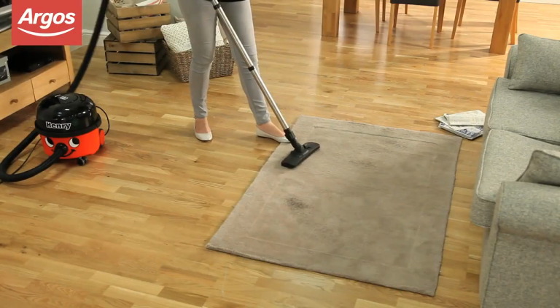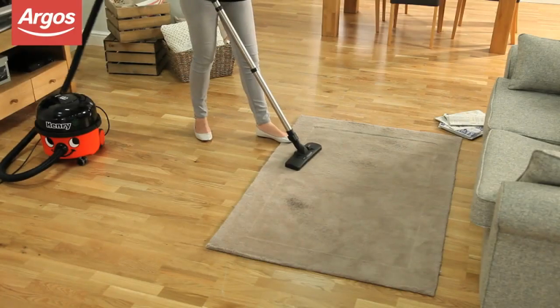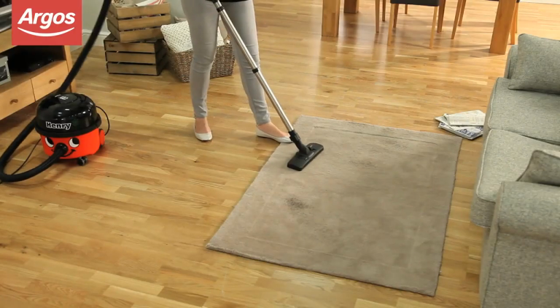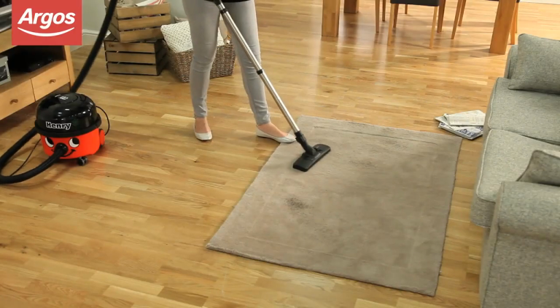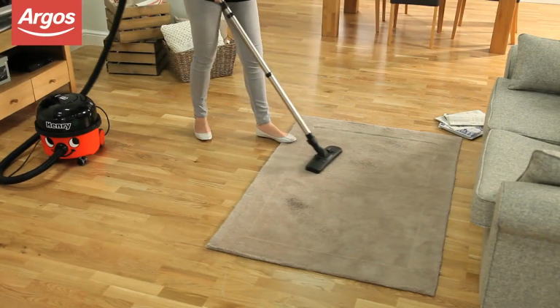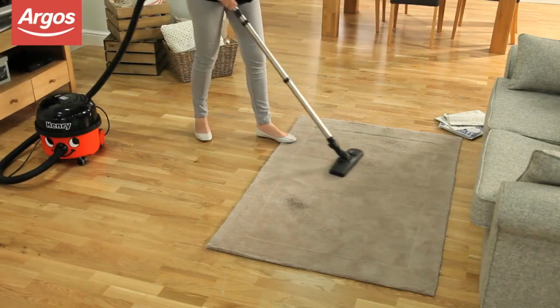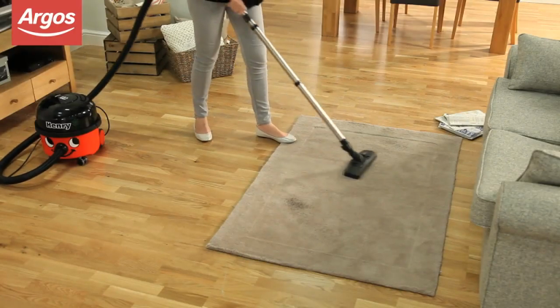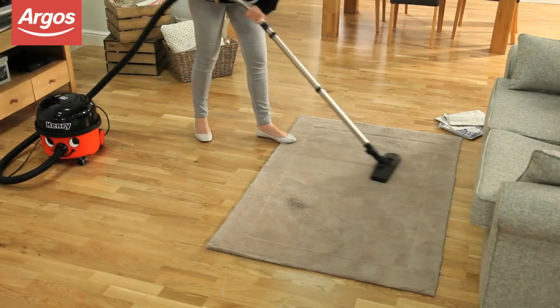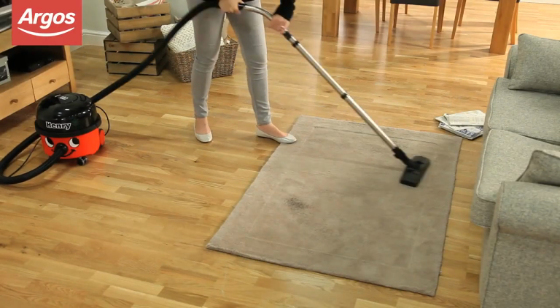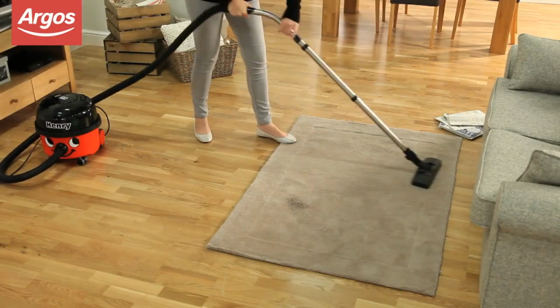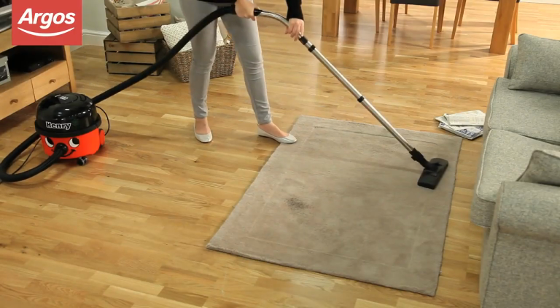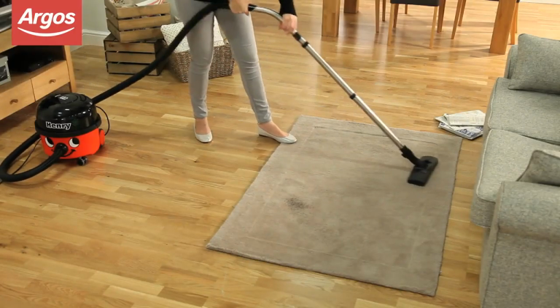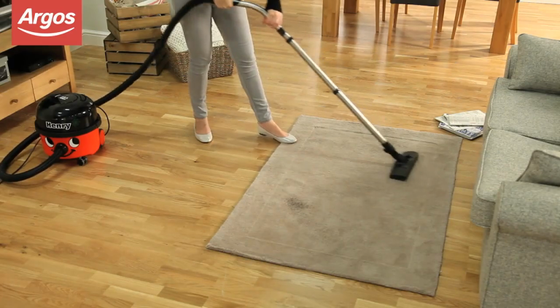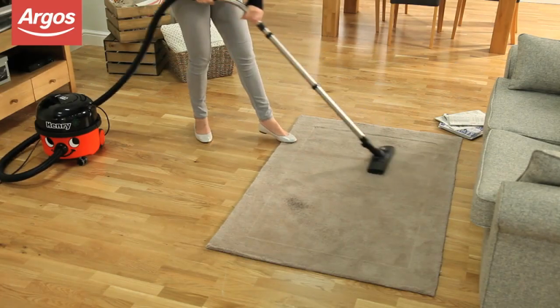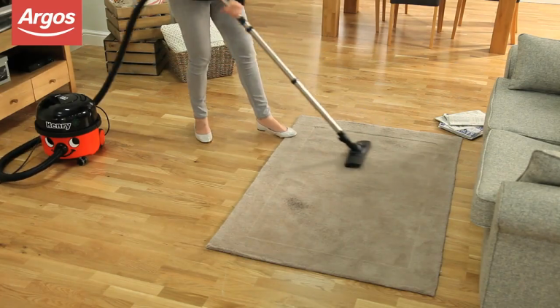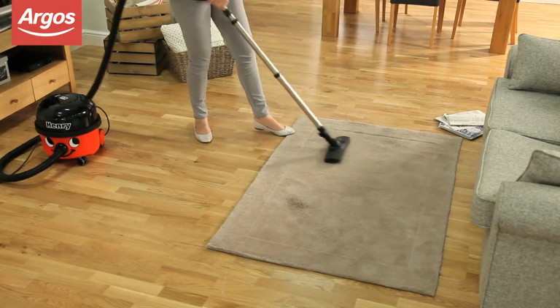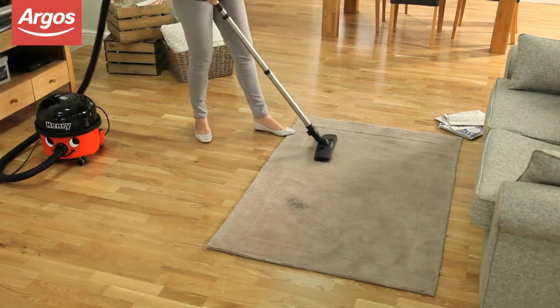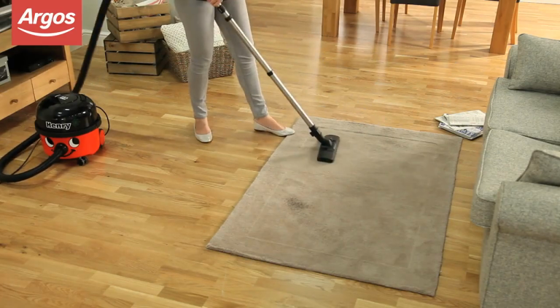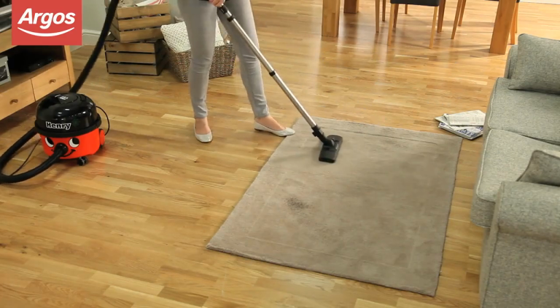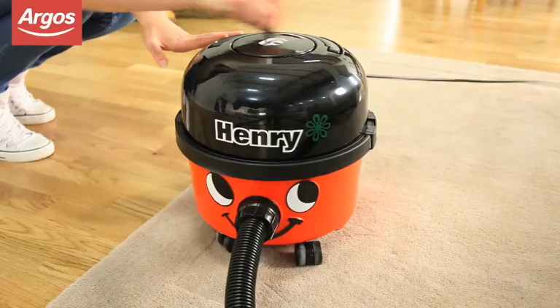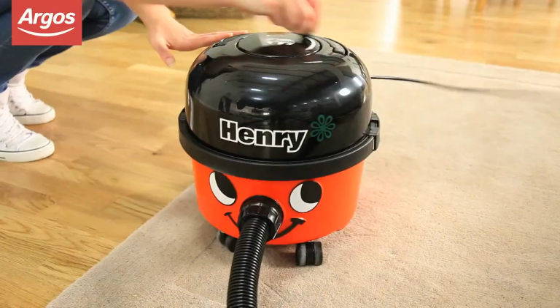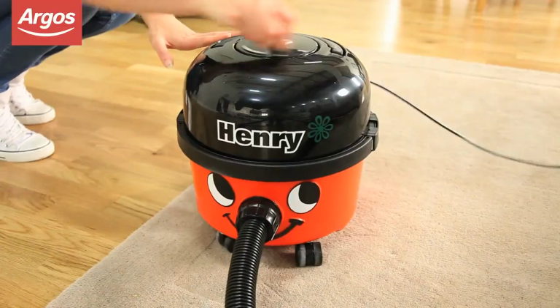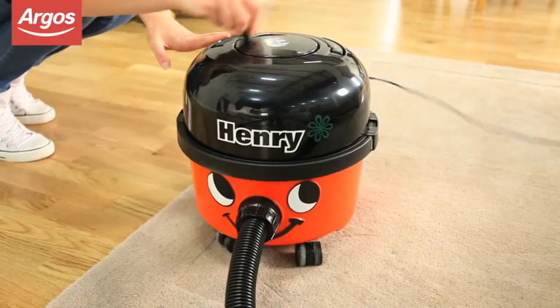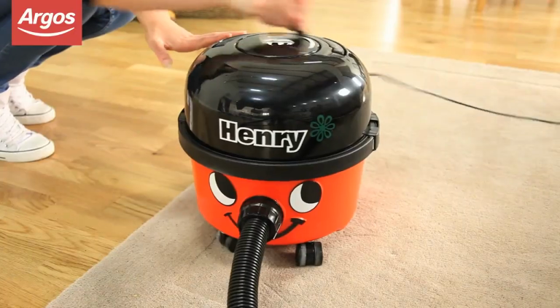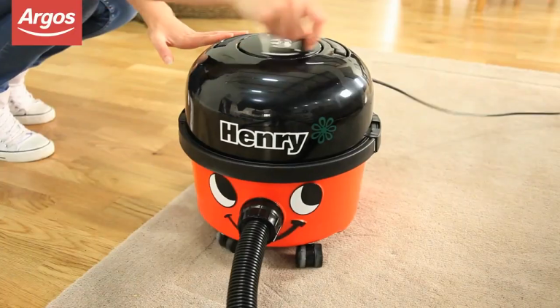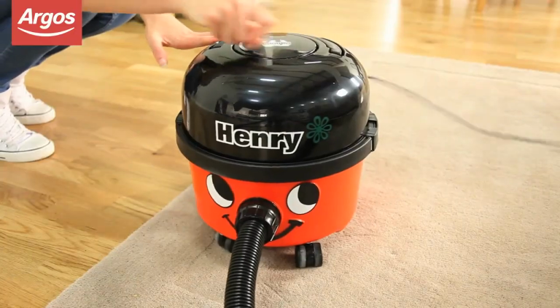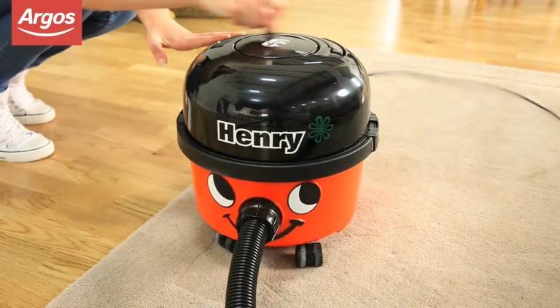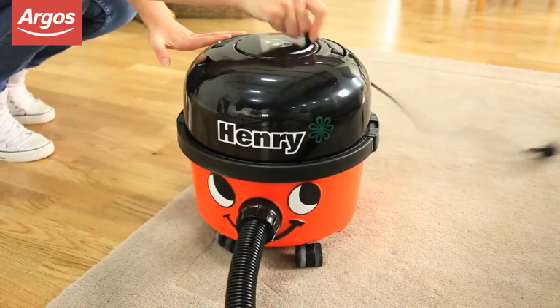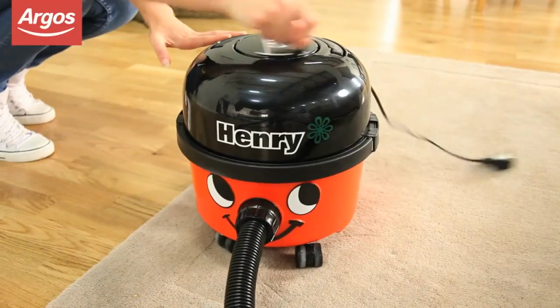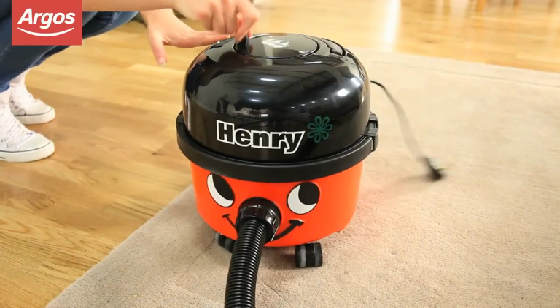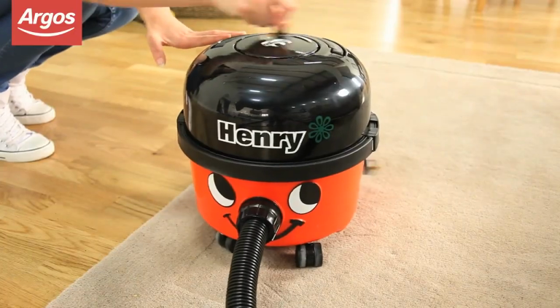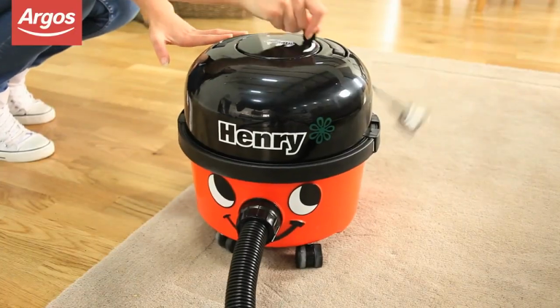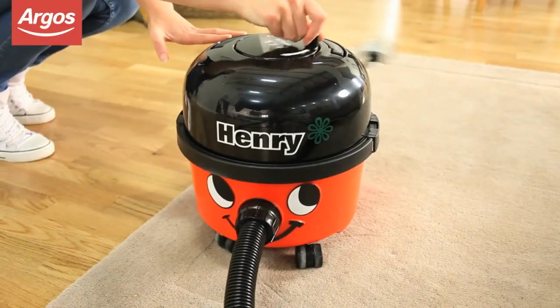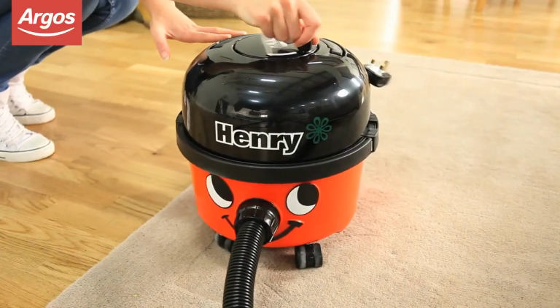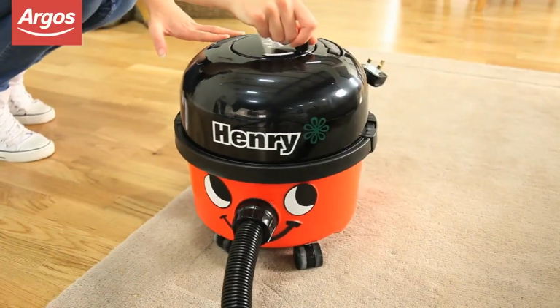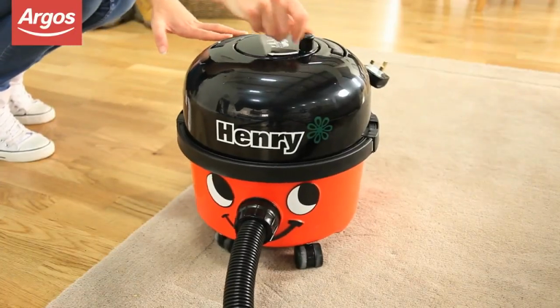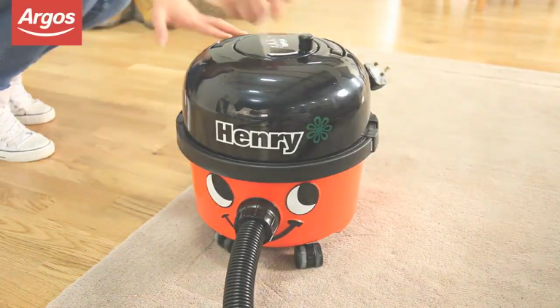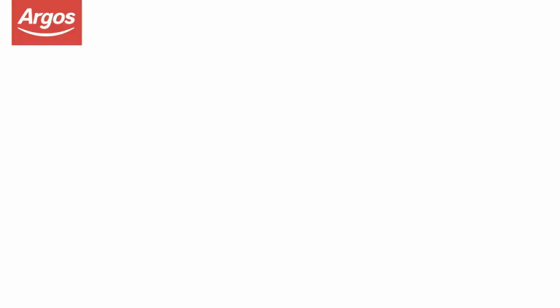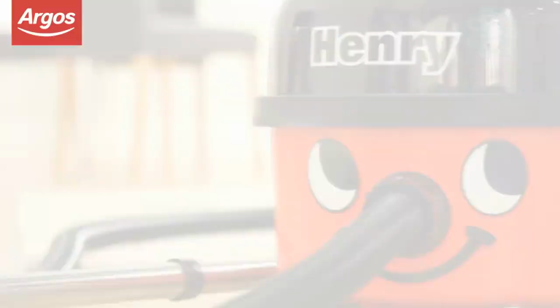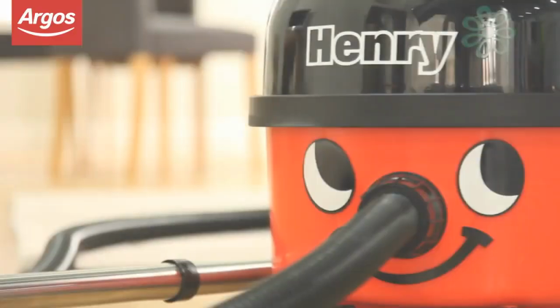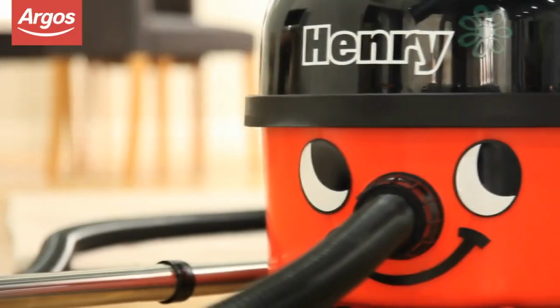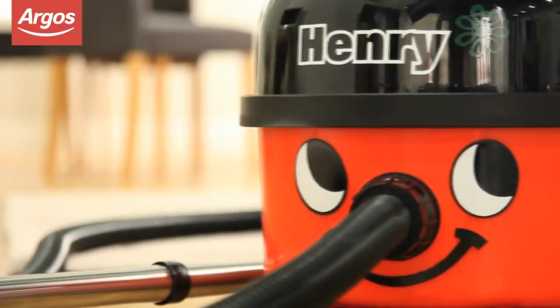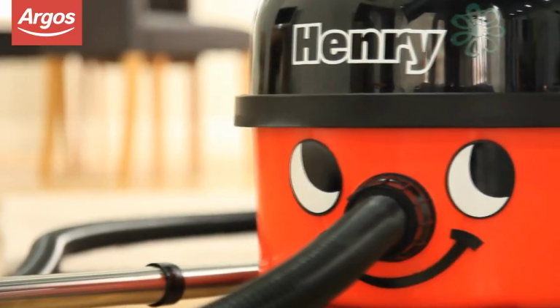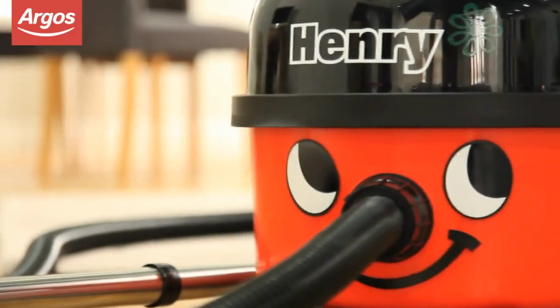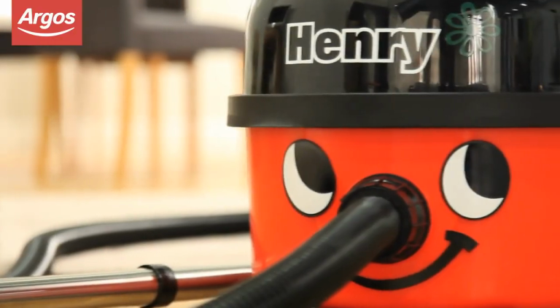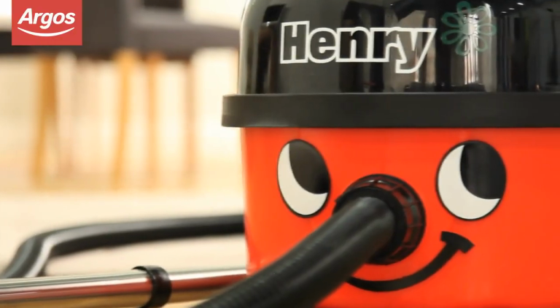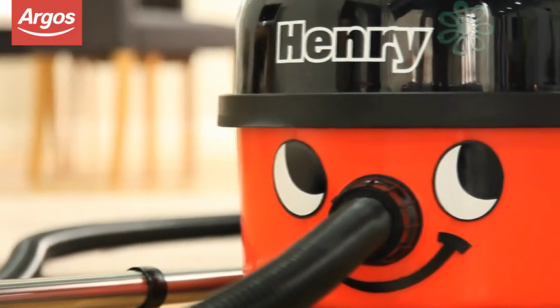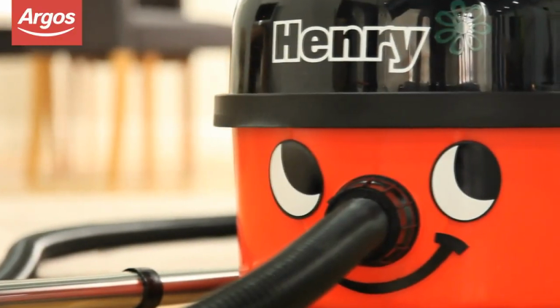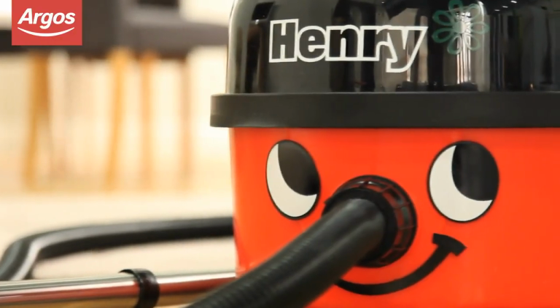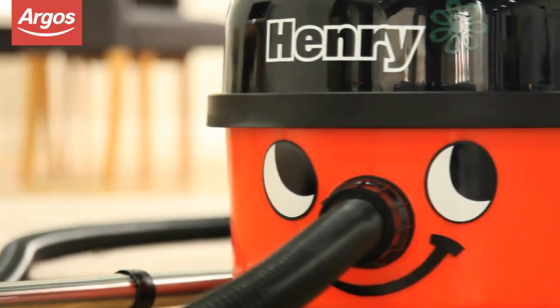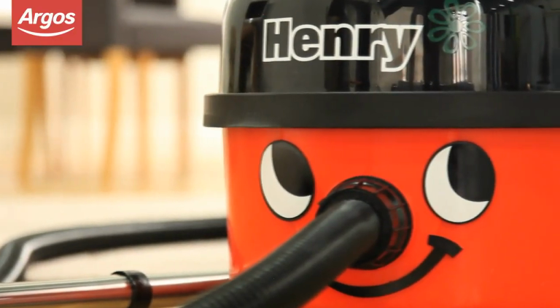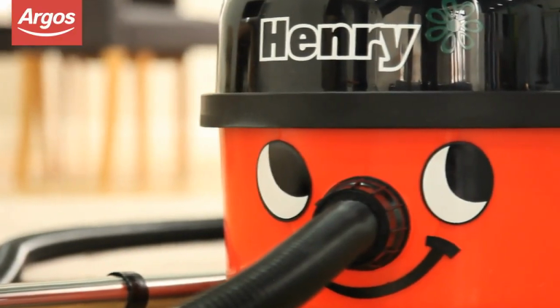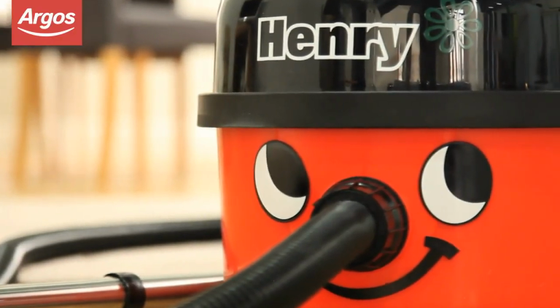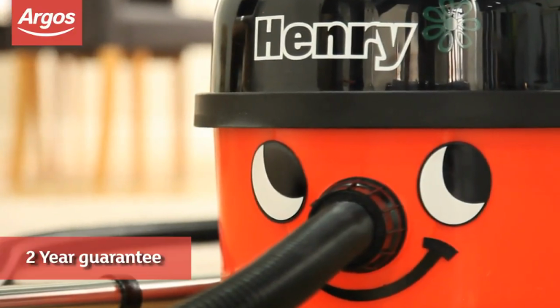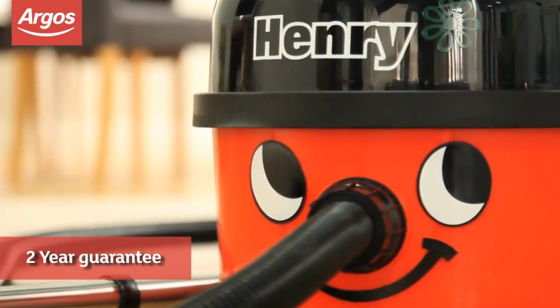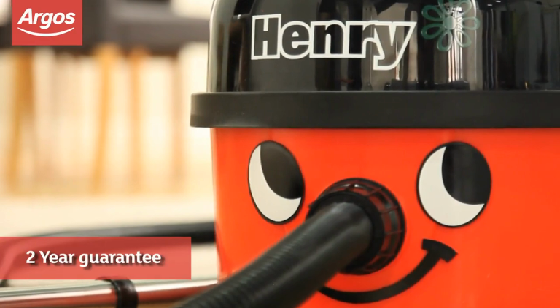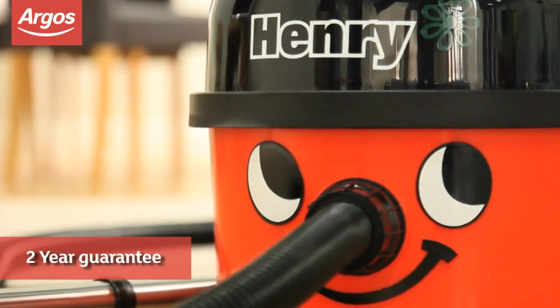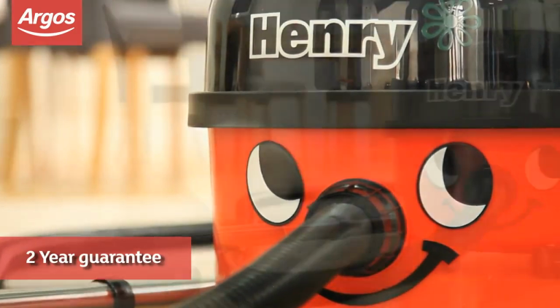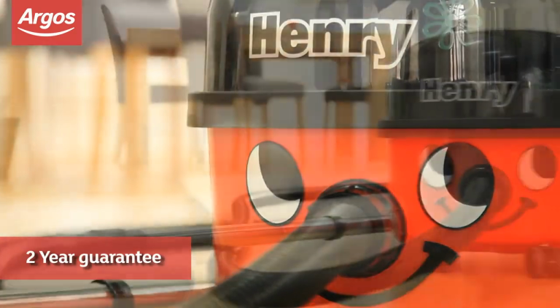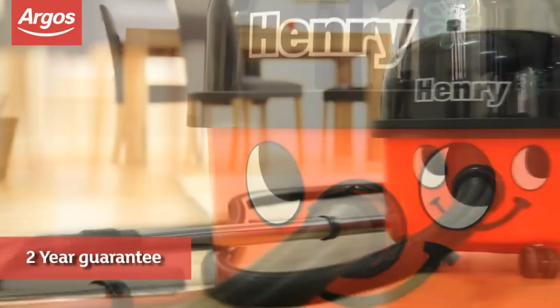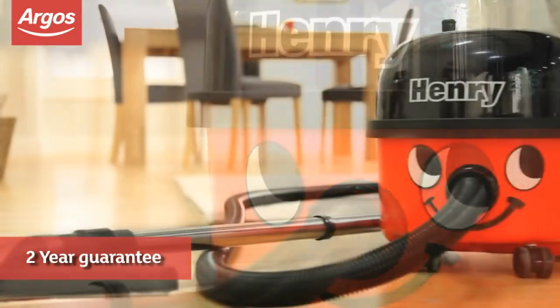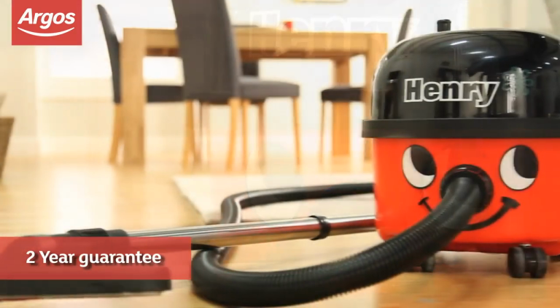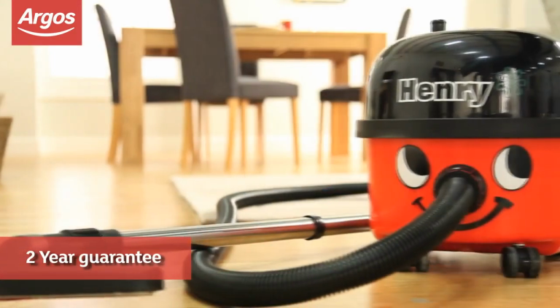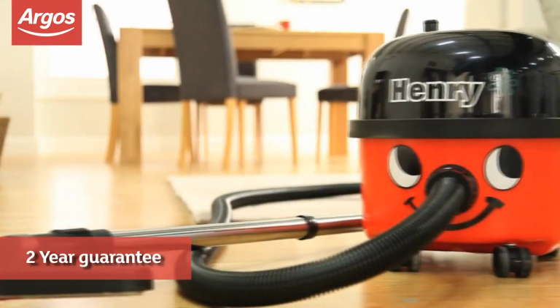And when you're done, the rewind system keeps everything tidy. Pneumatic also provides you with a 2-year guarantee.